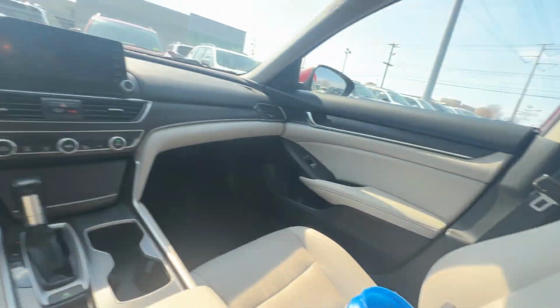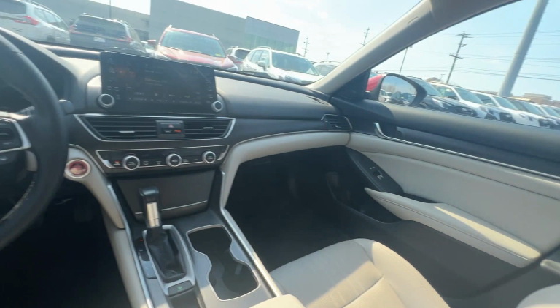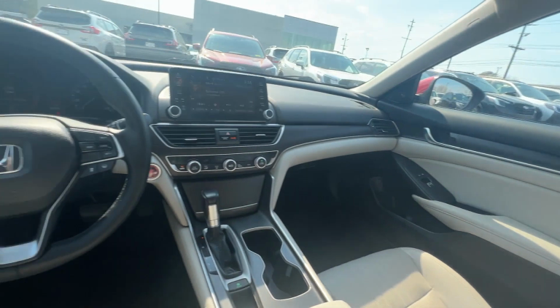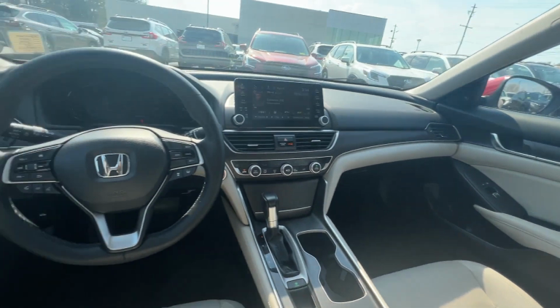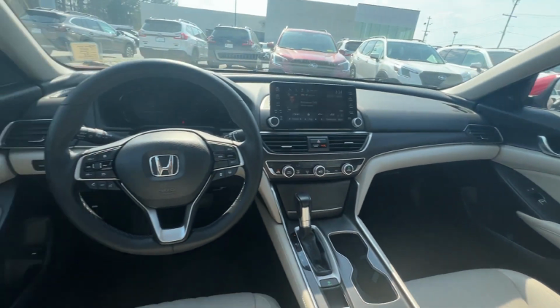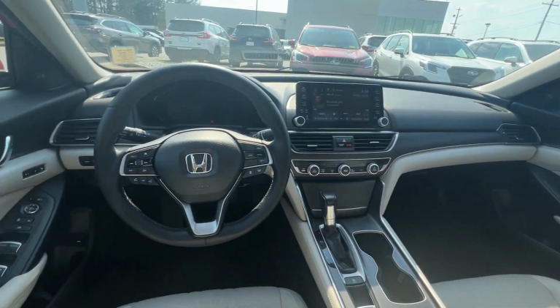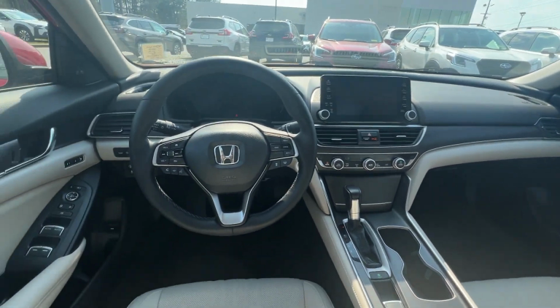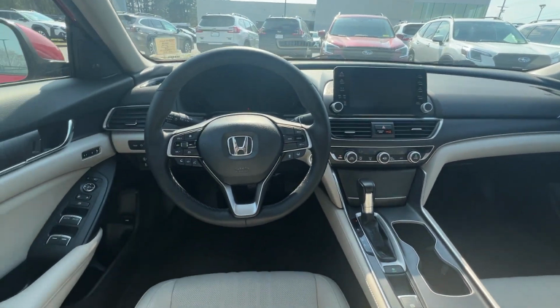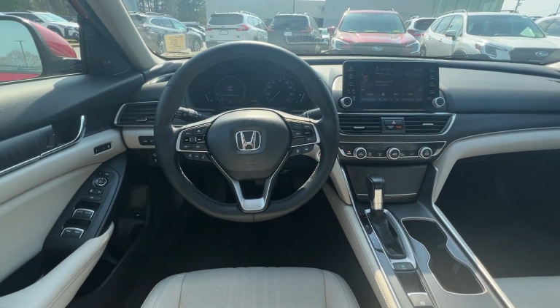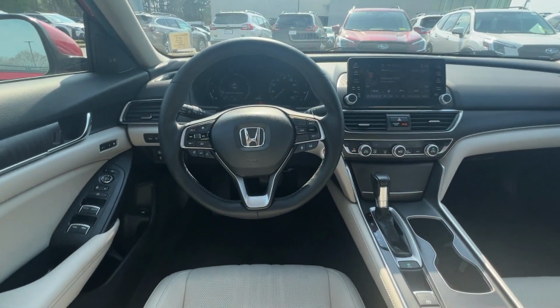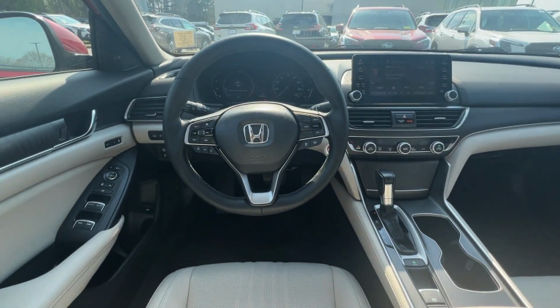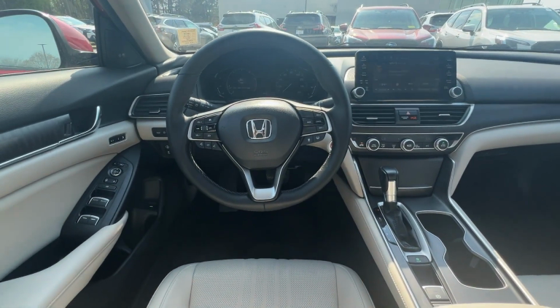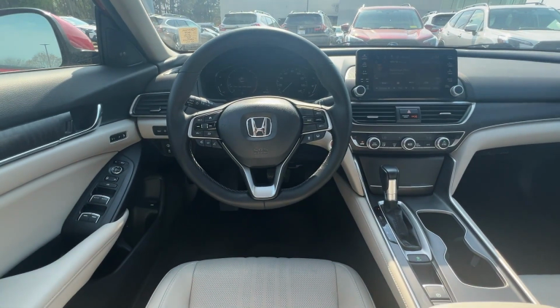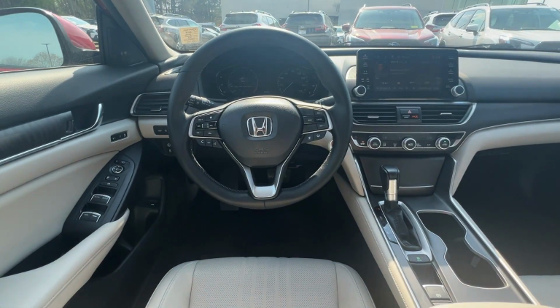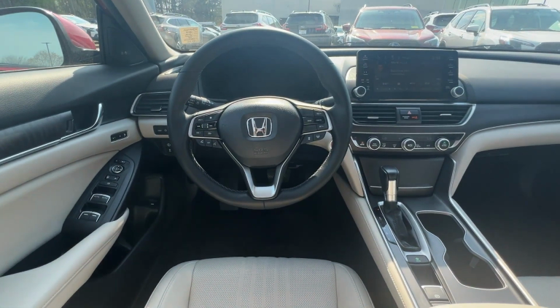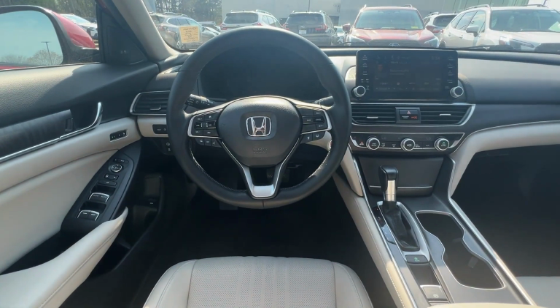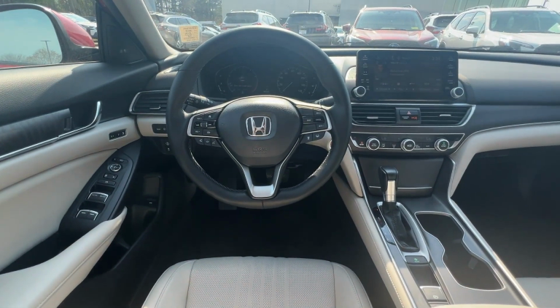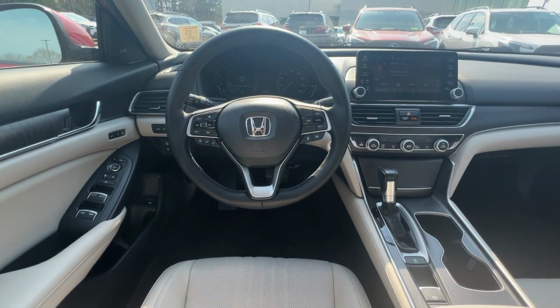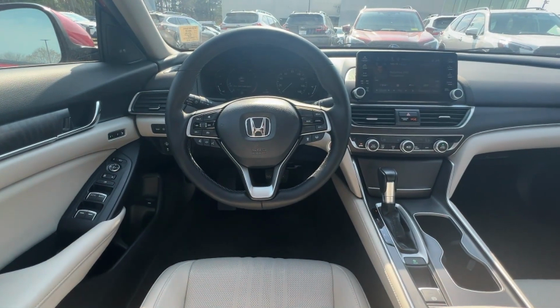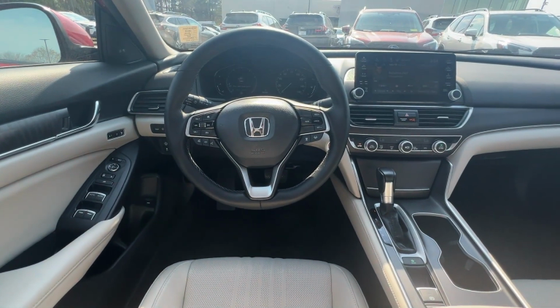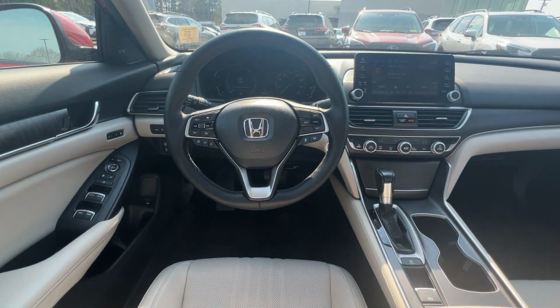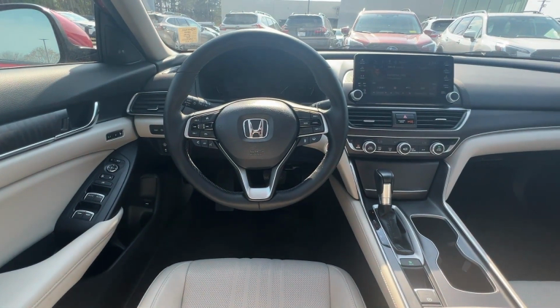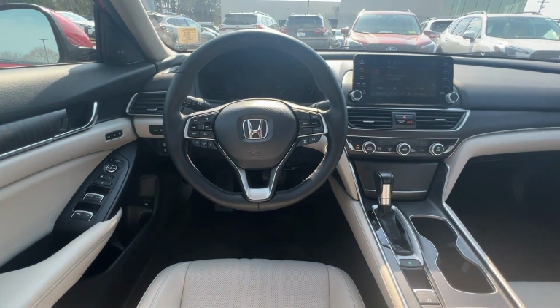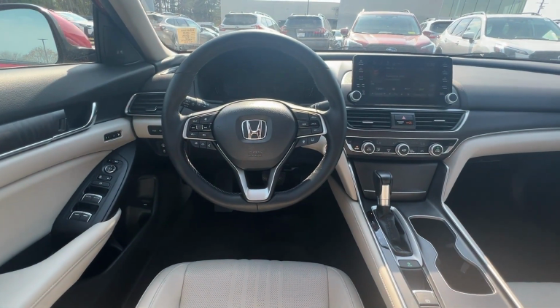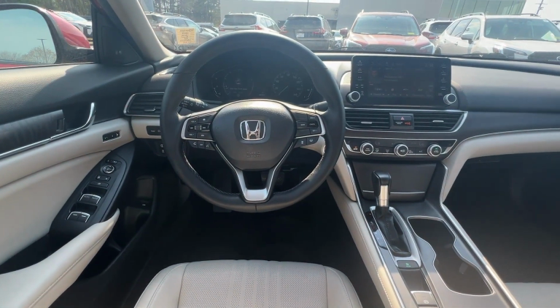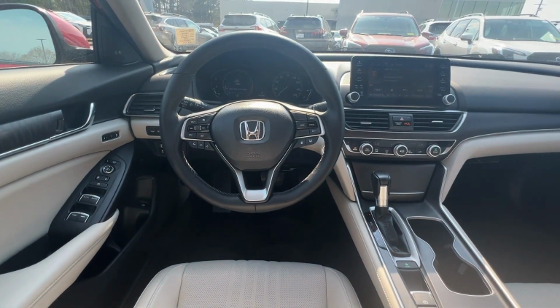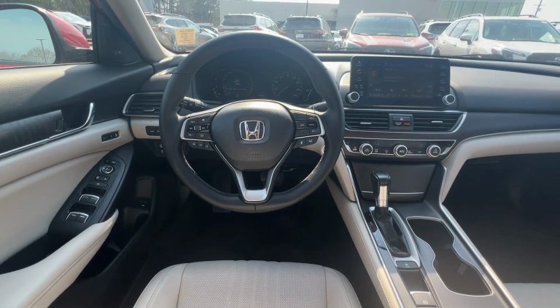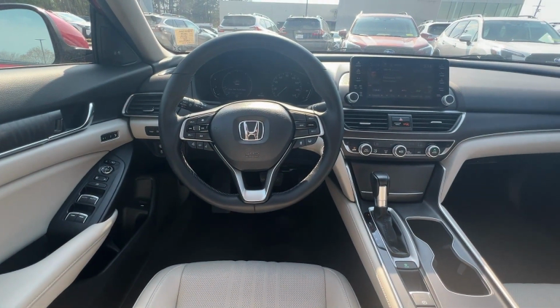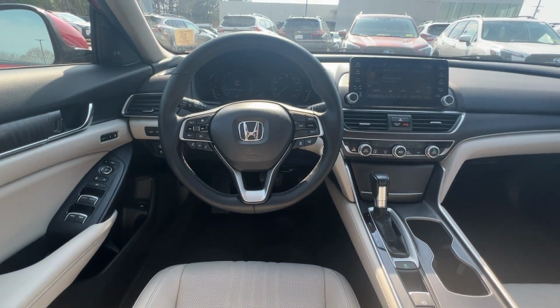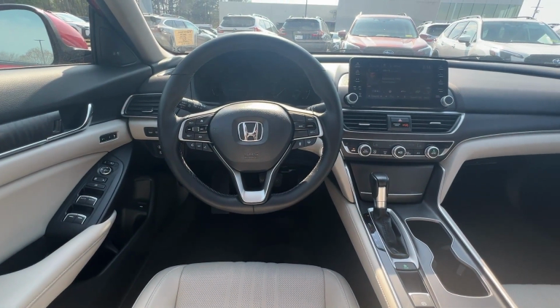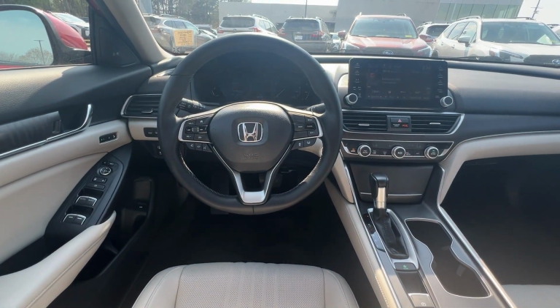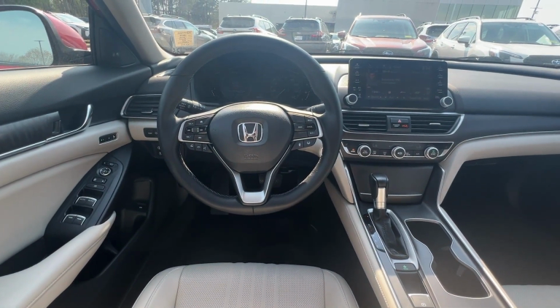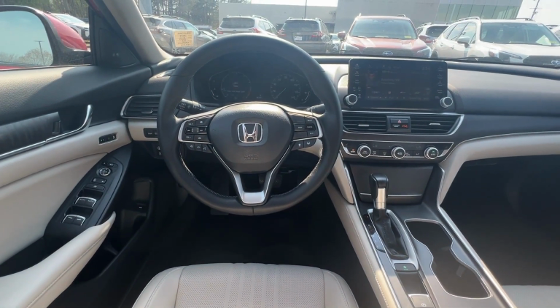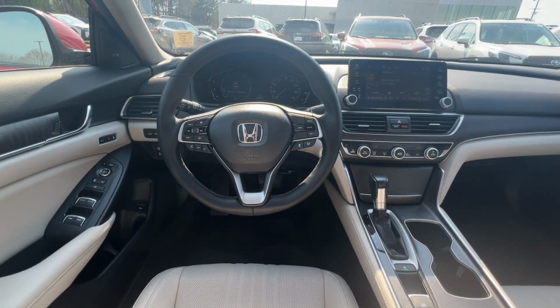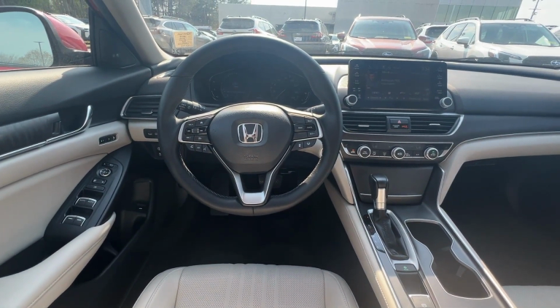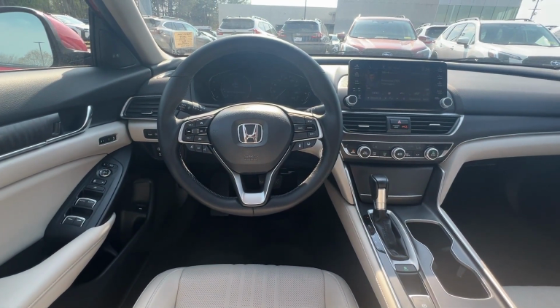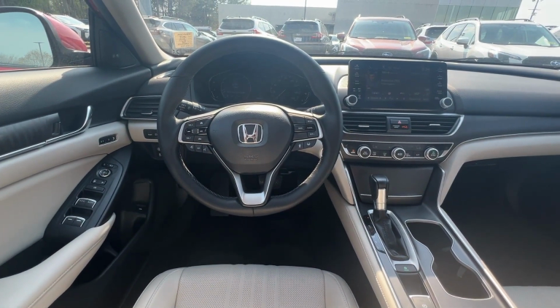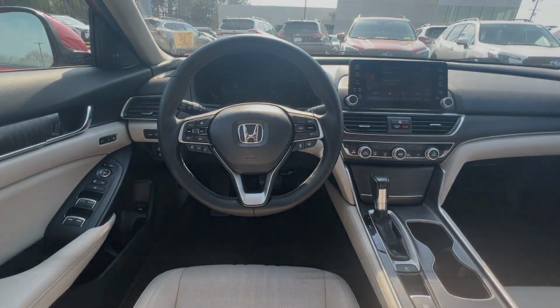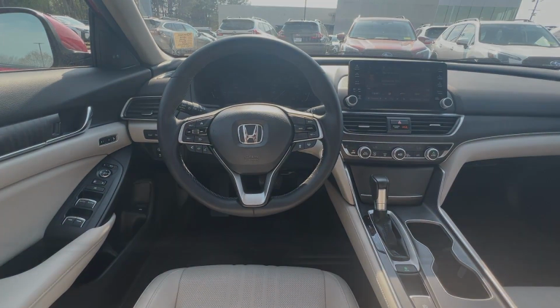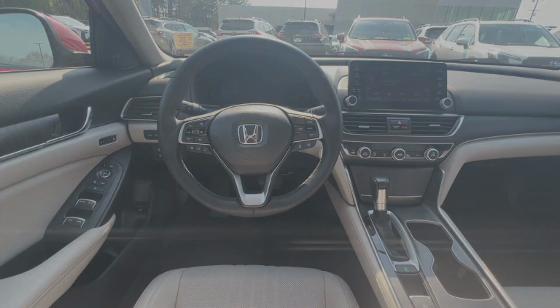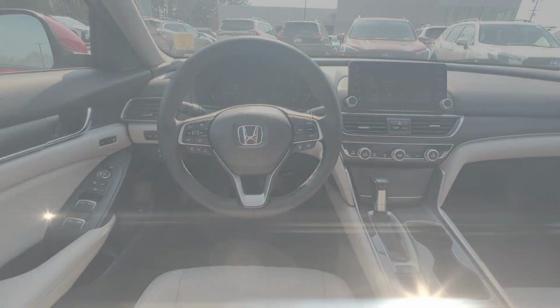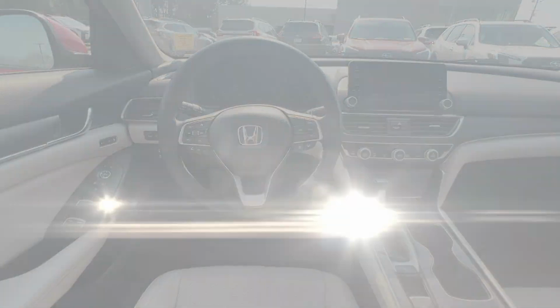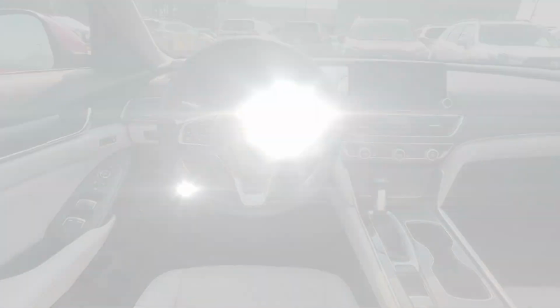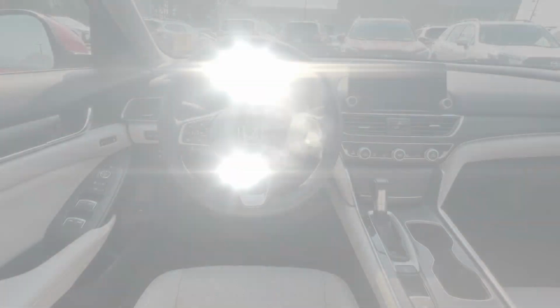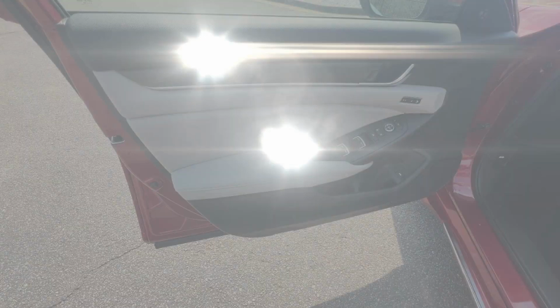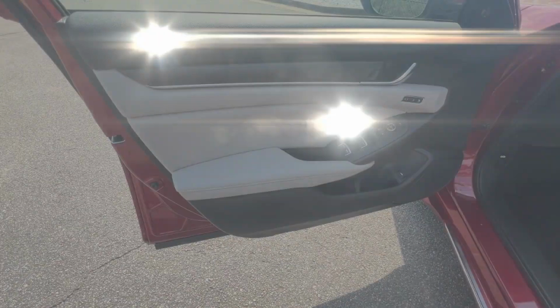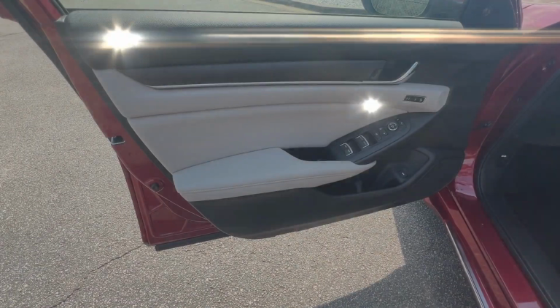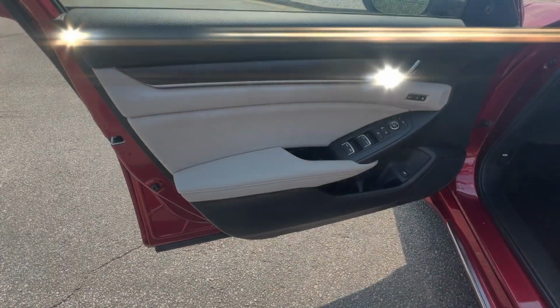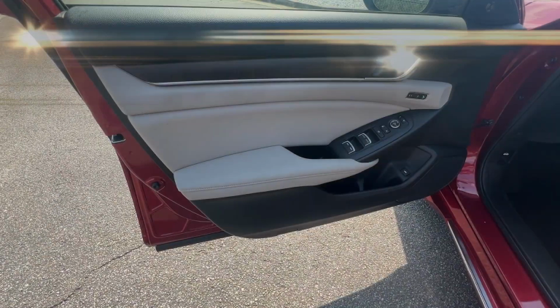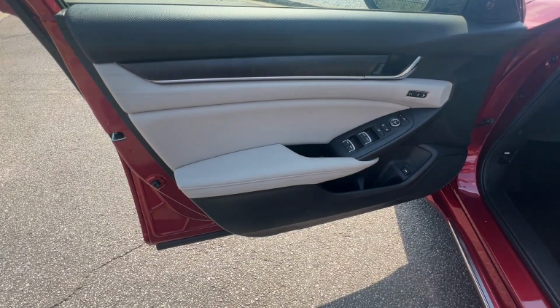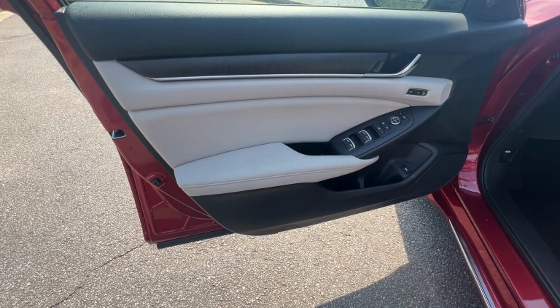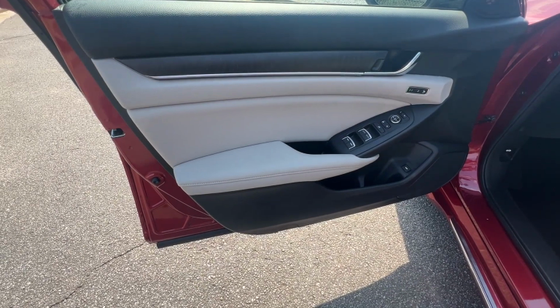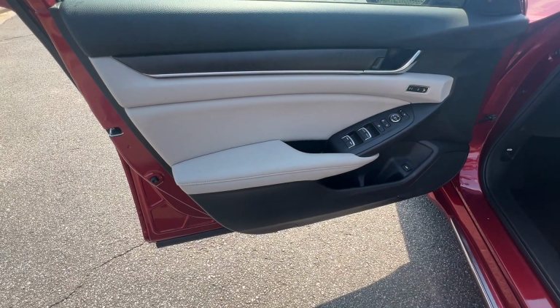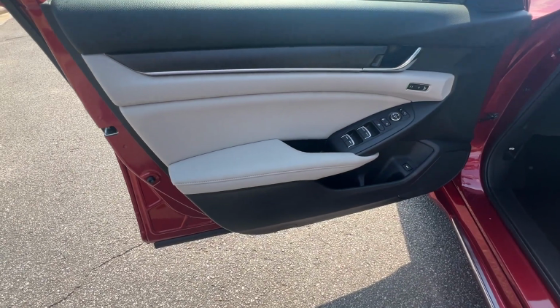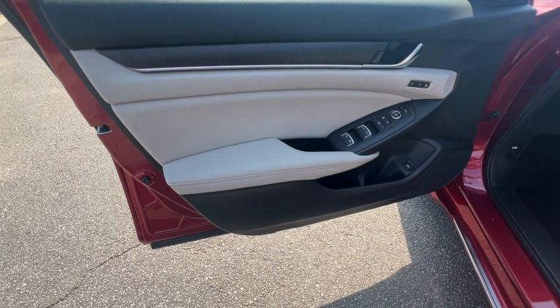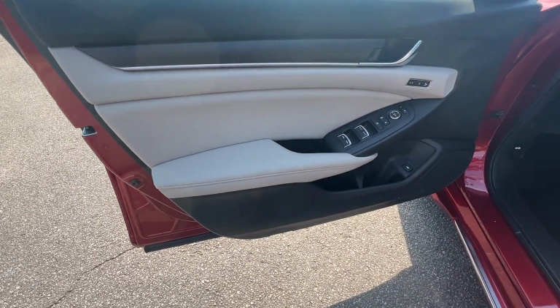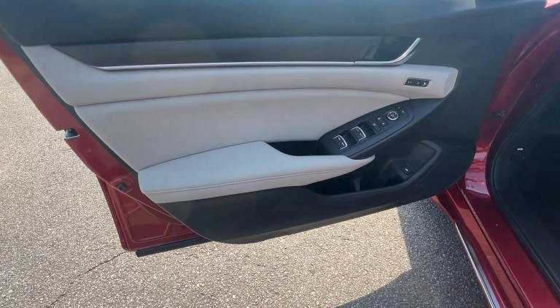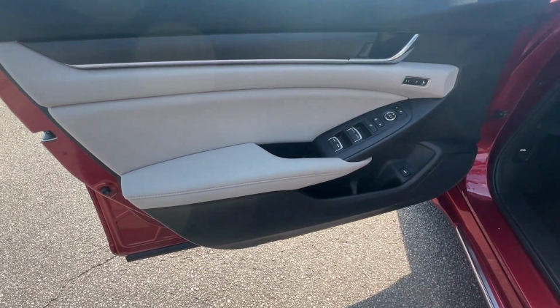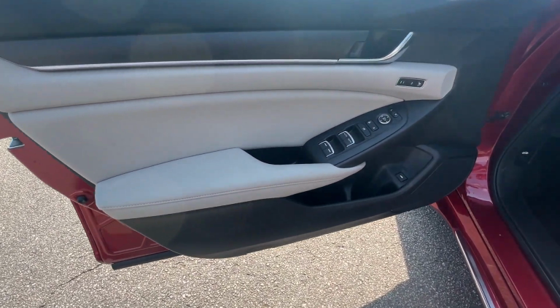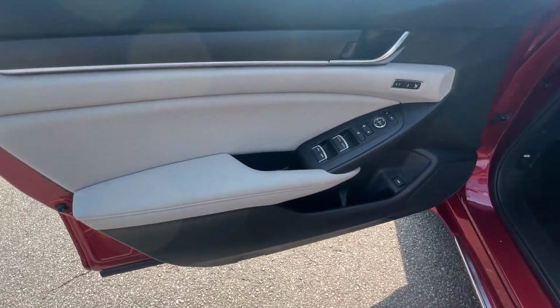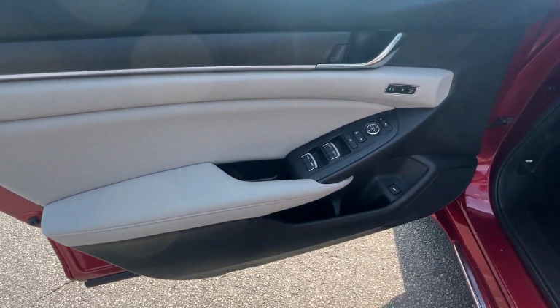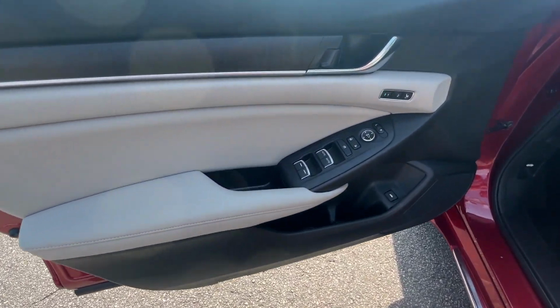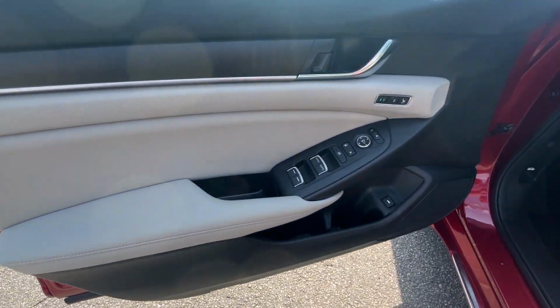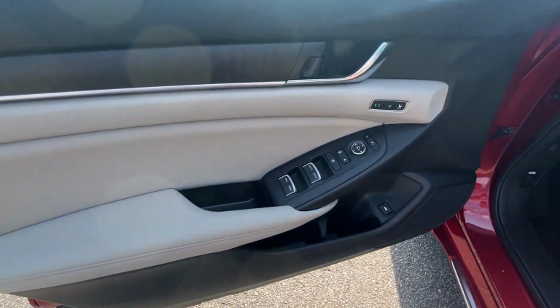Wood grain trim, backup camera, memory seat. Make an appointment today to test drive this popular model.